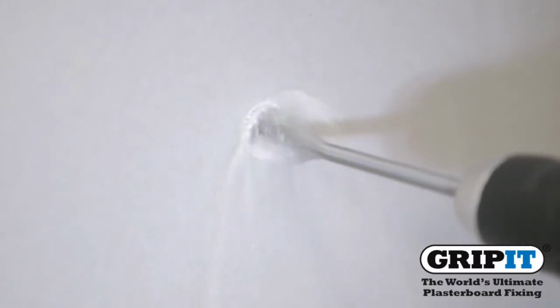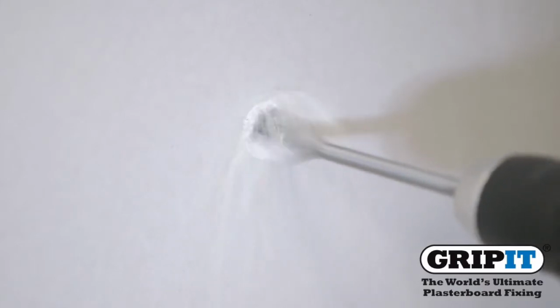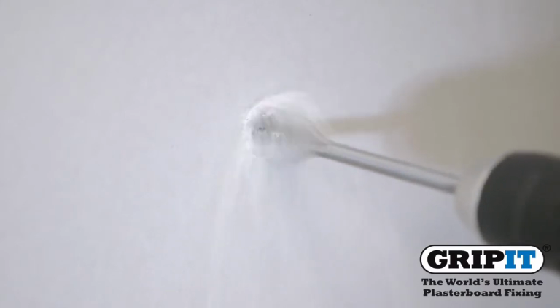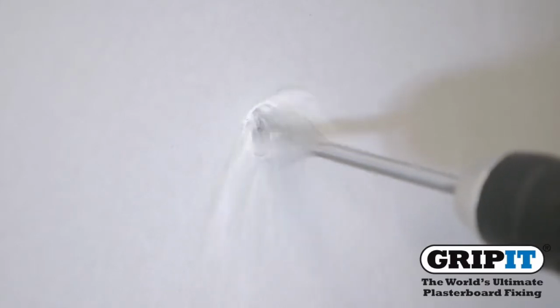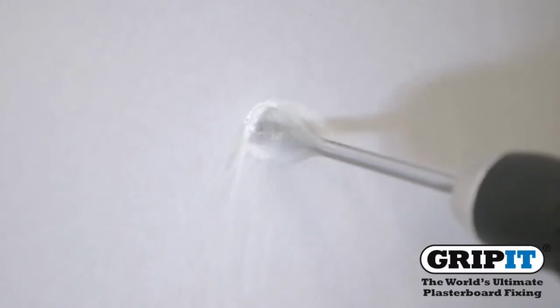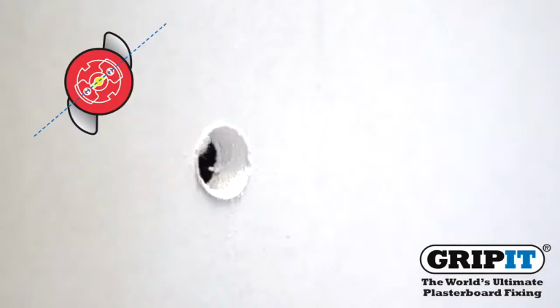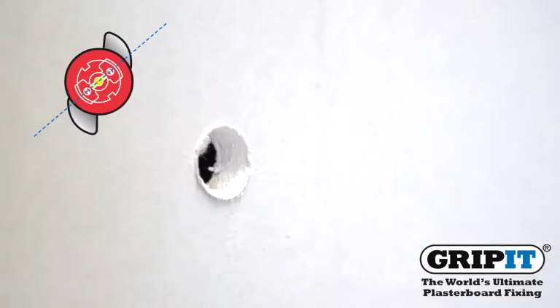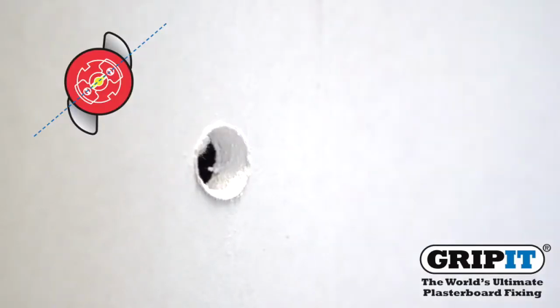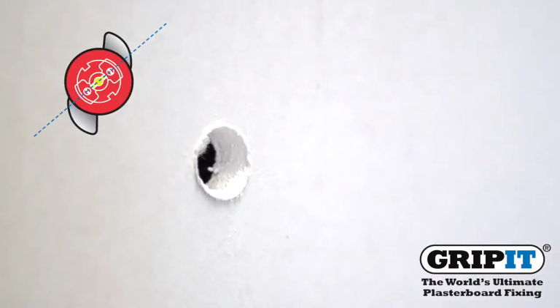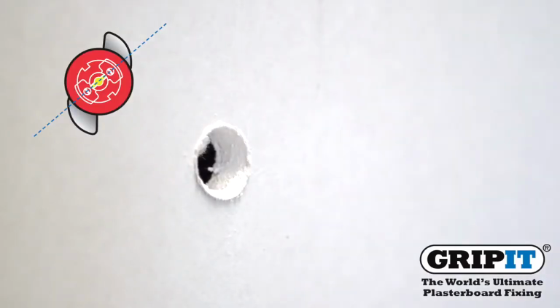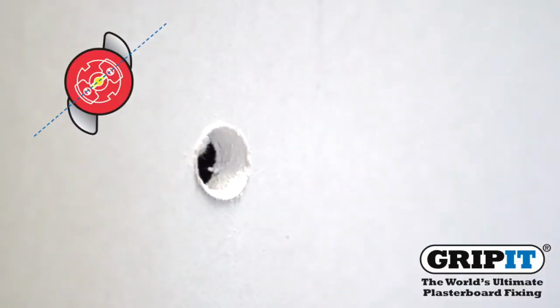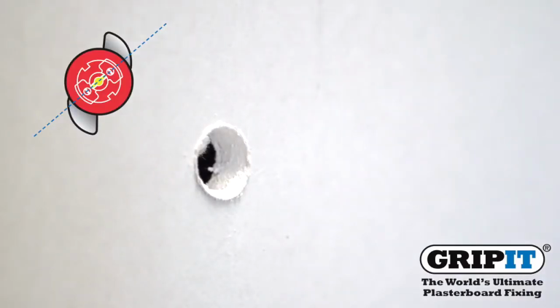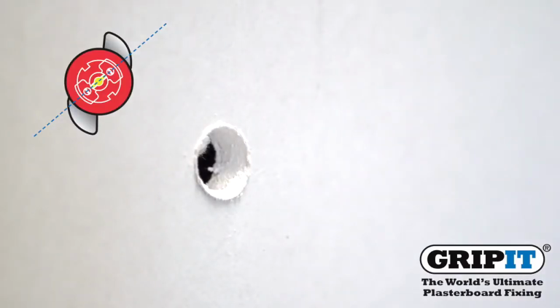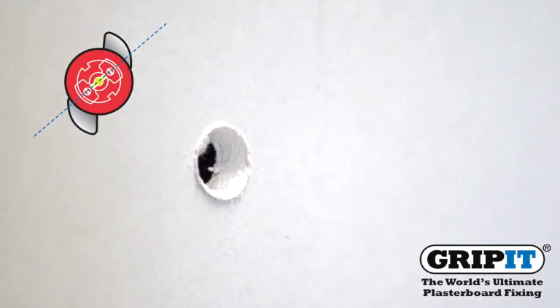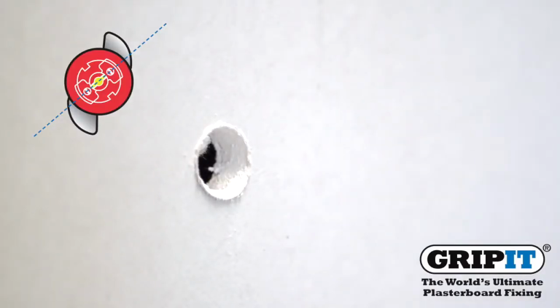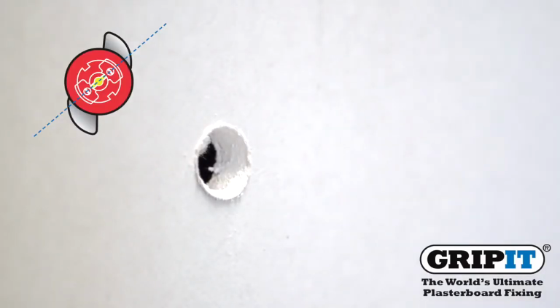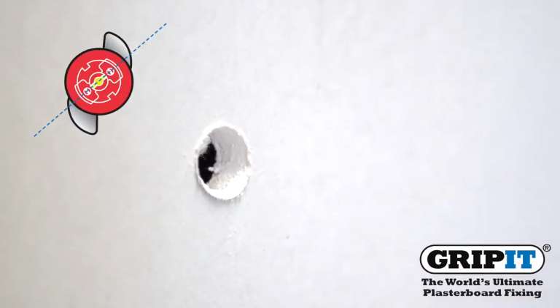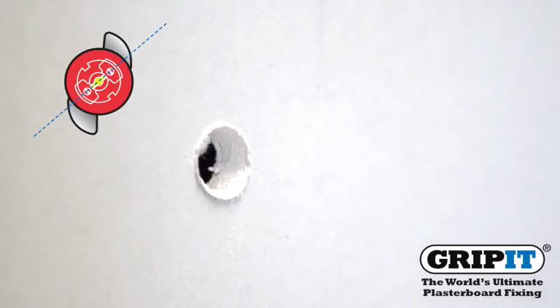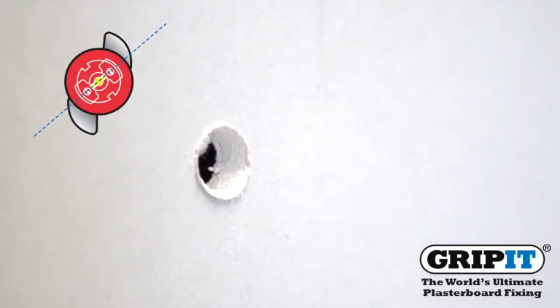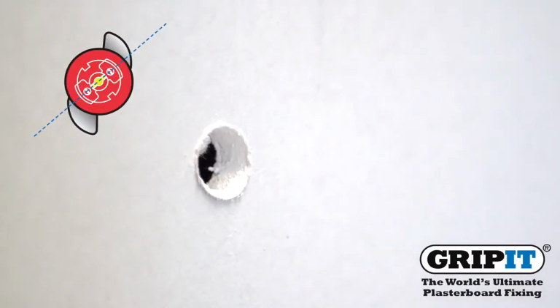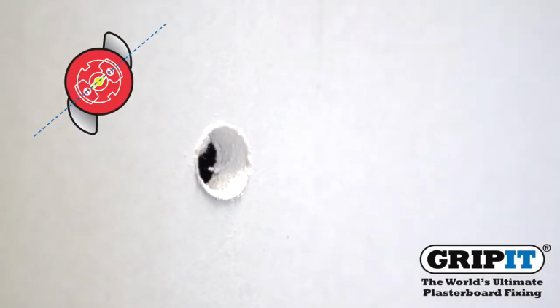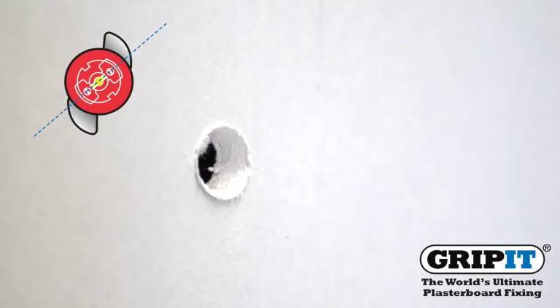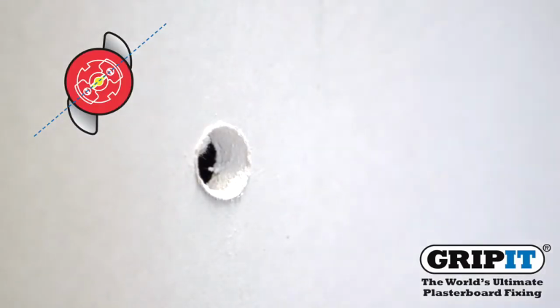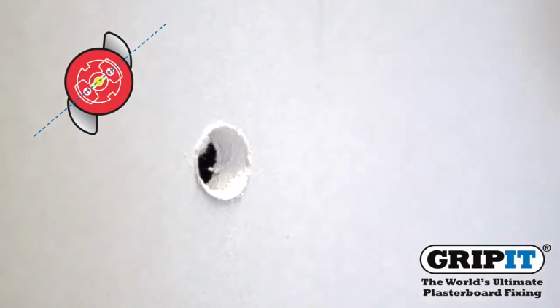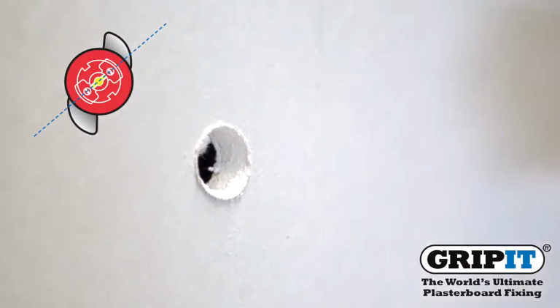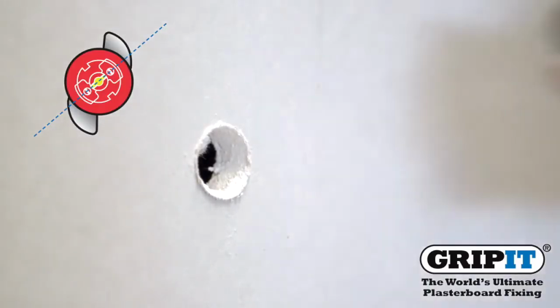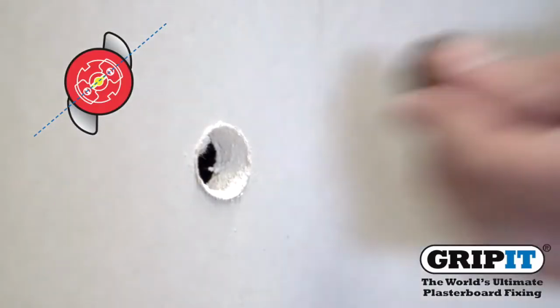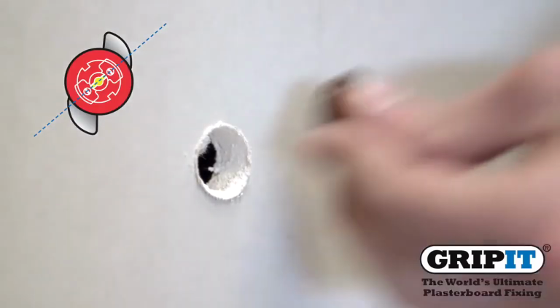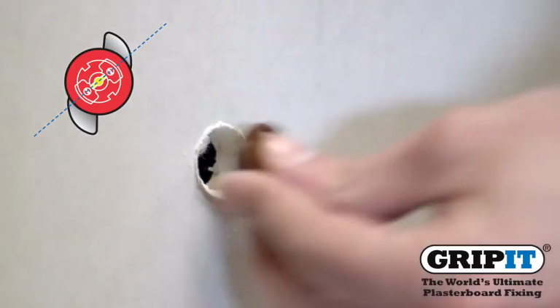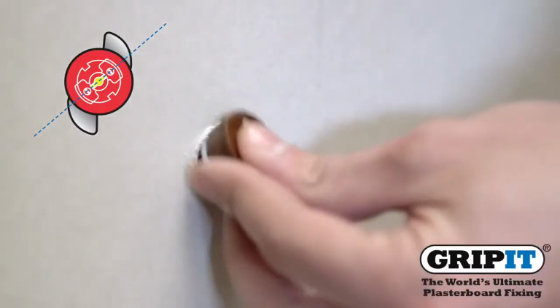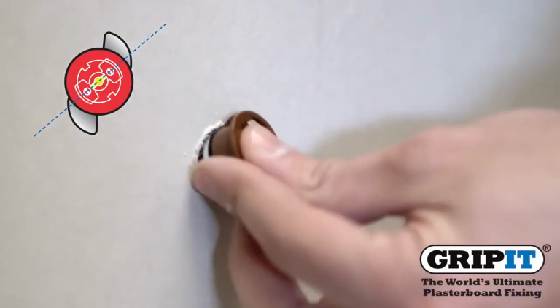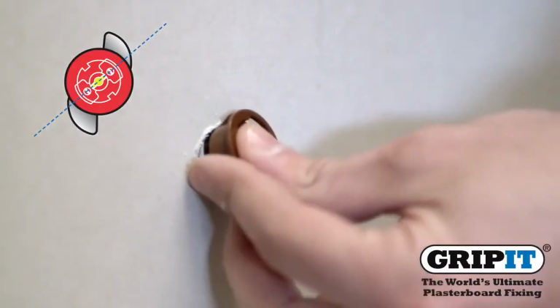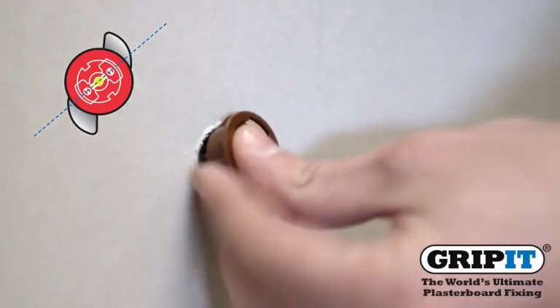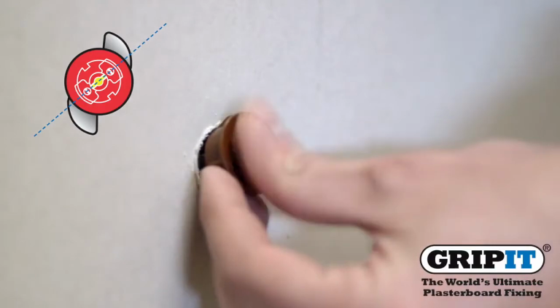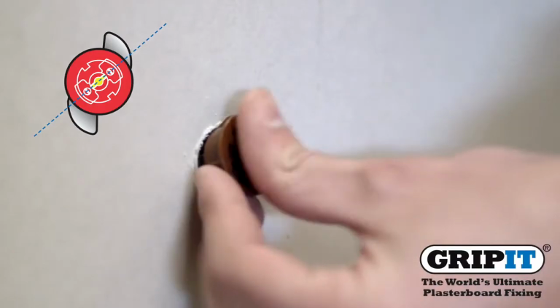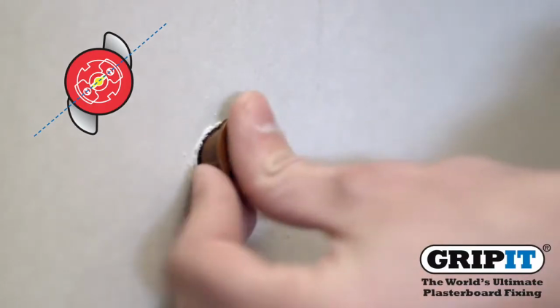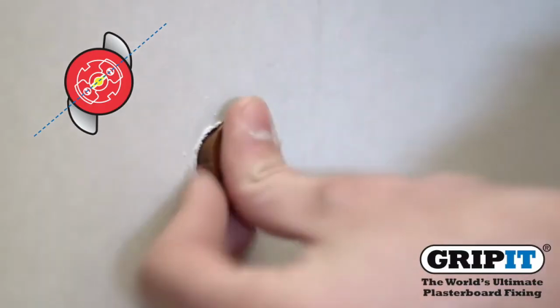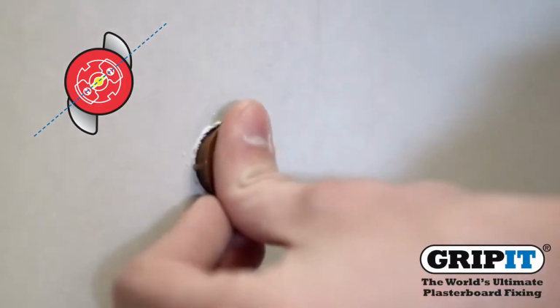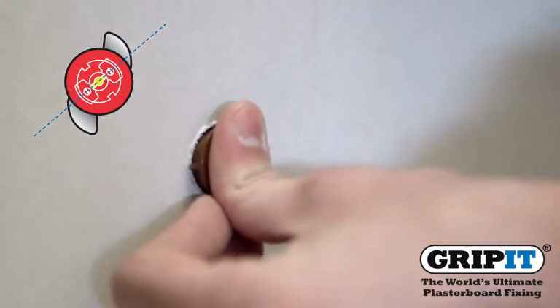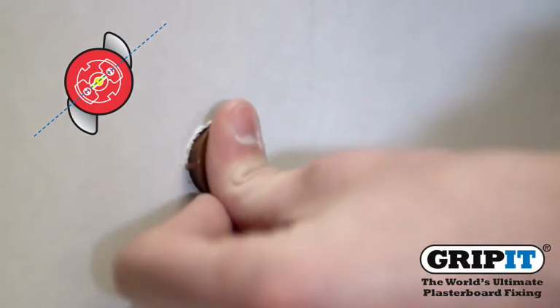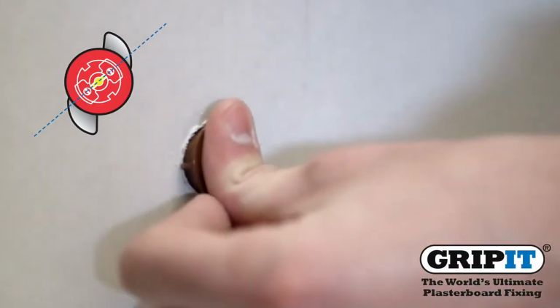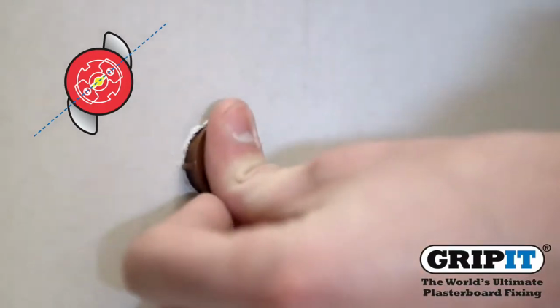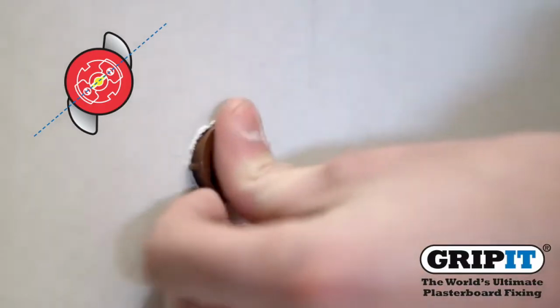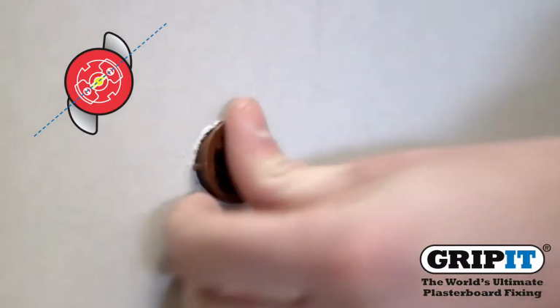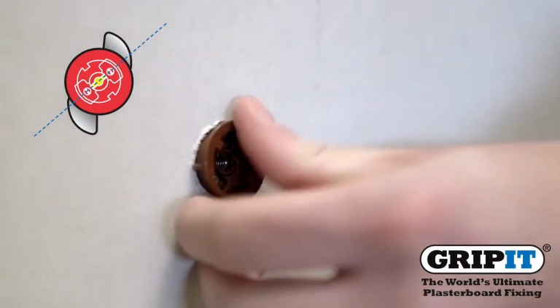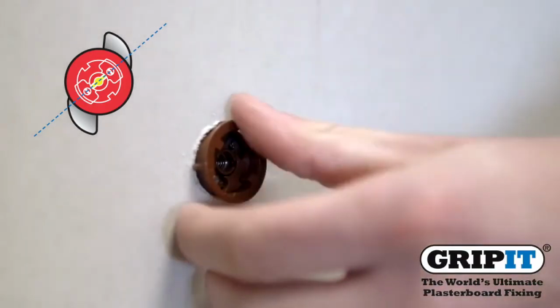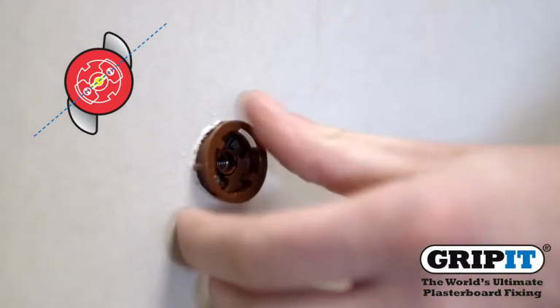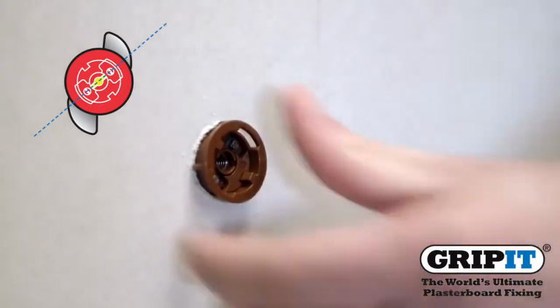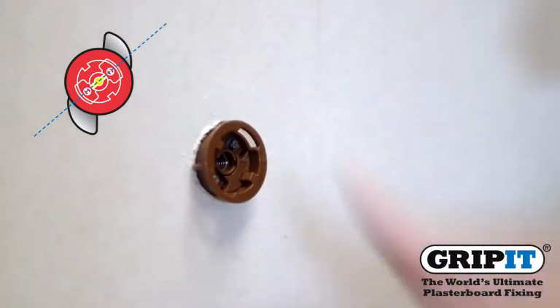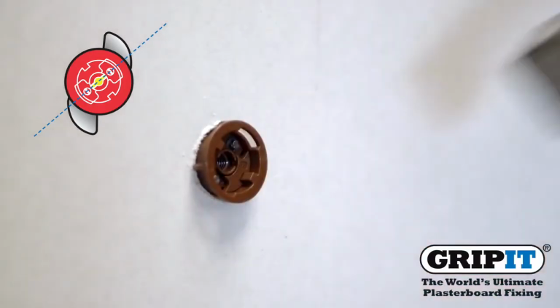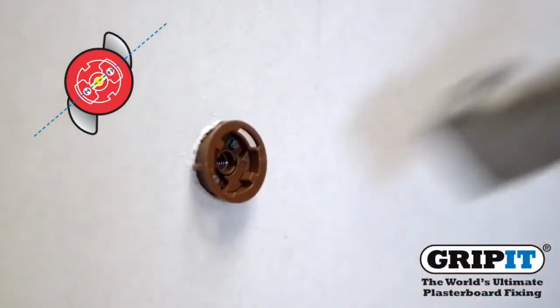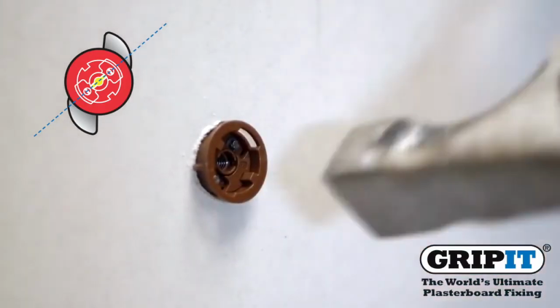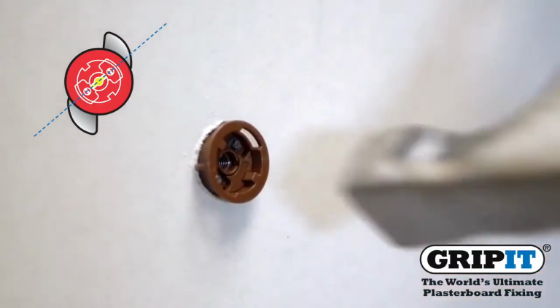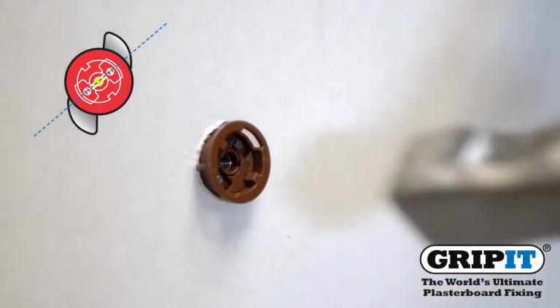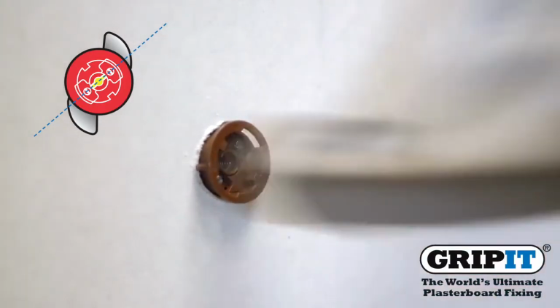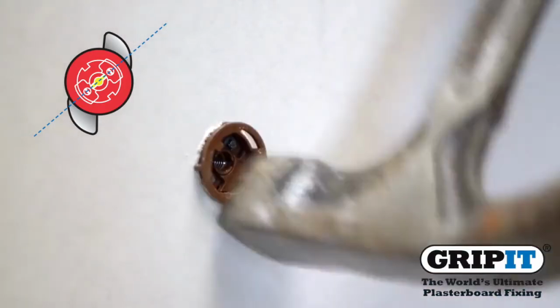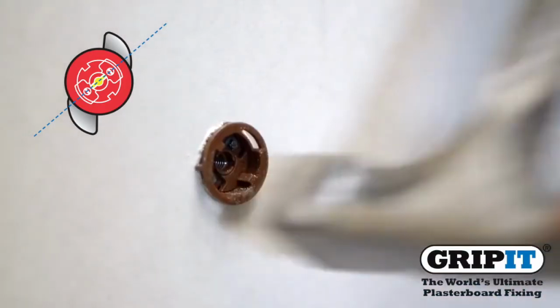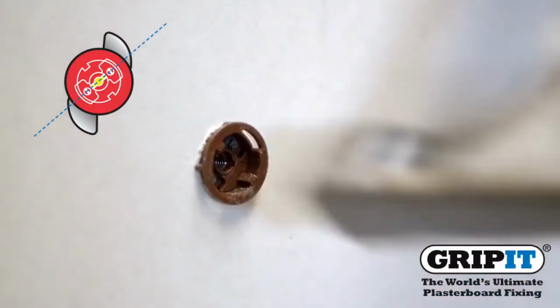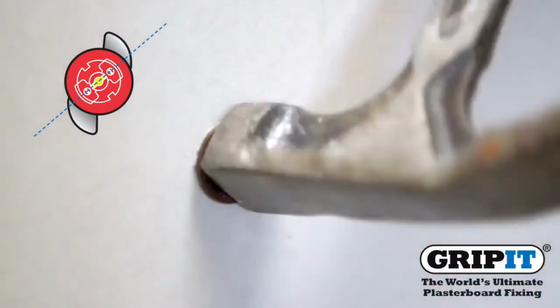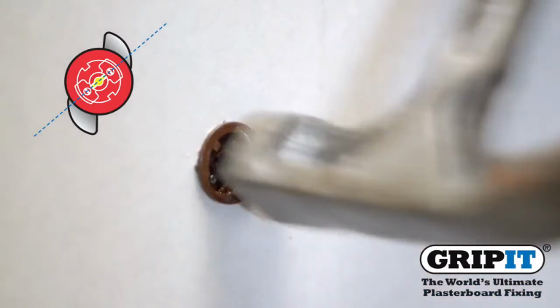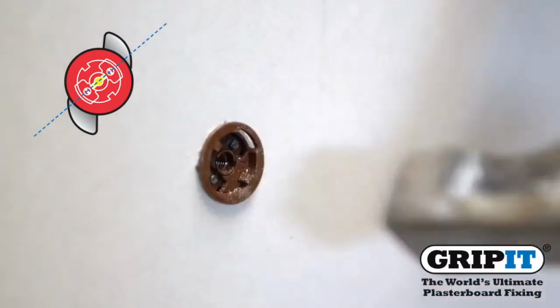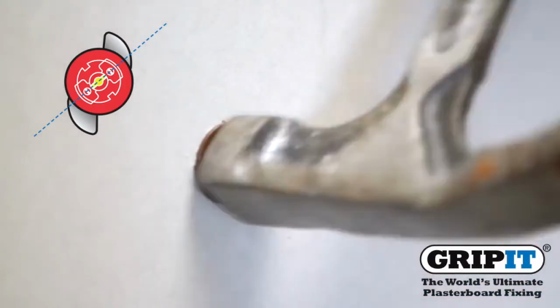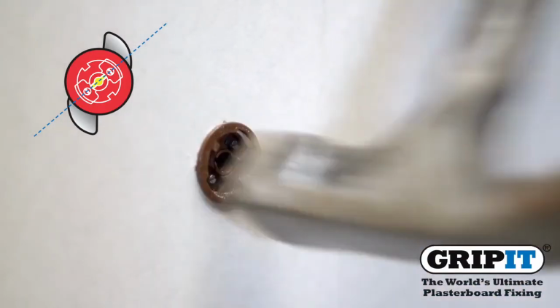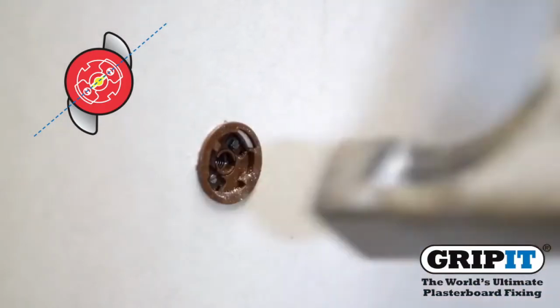Then place your Grippet in as shown and hammer into the wall so your fixing's collar sits flush against the surface.